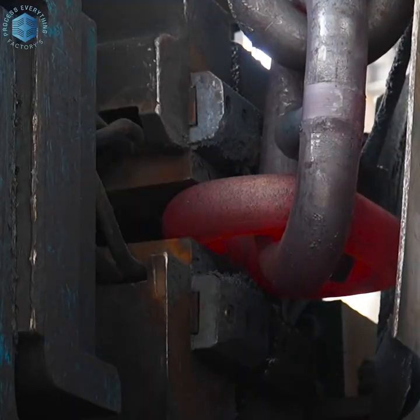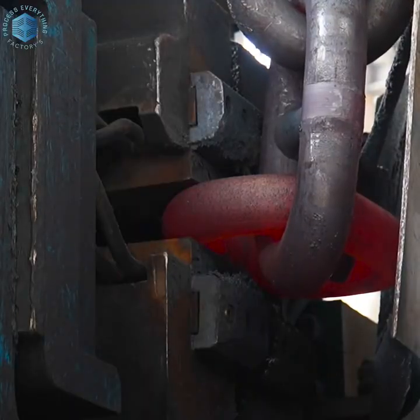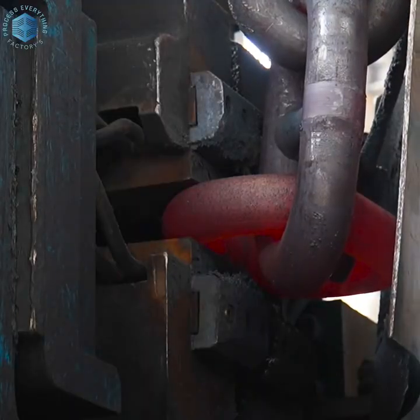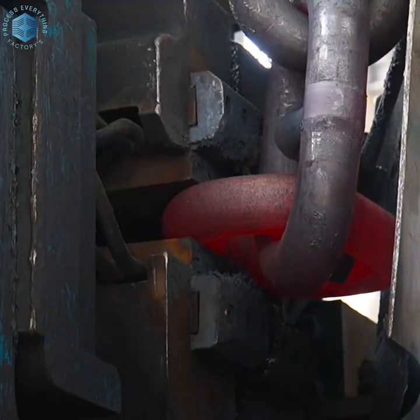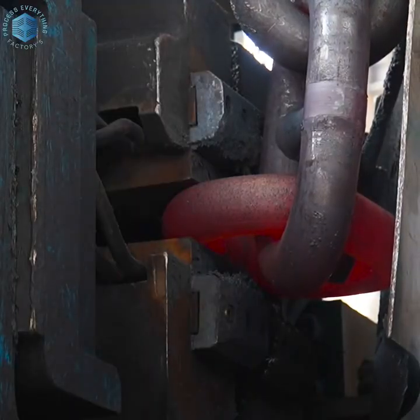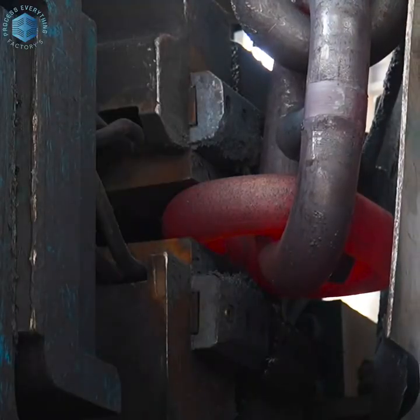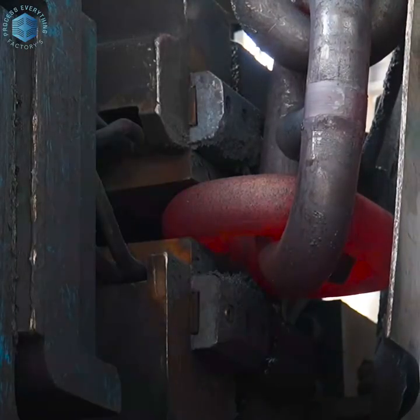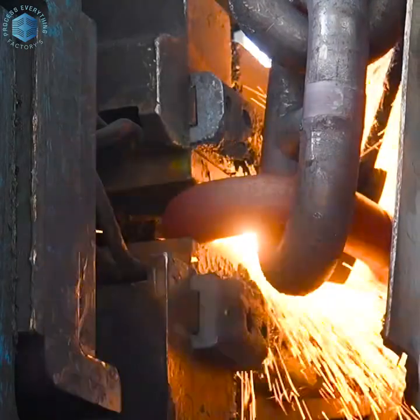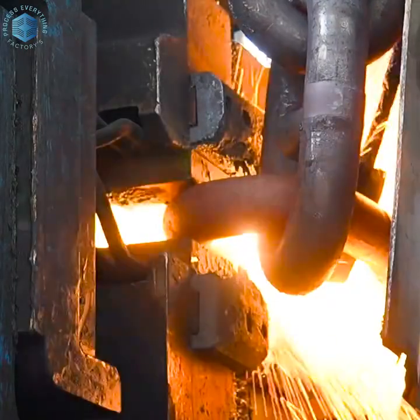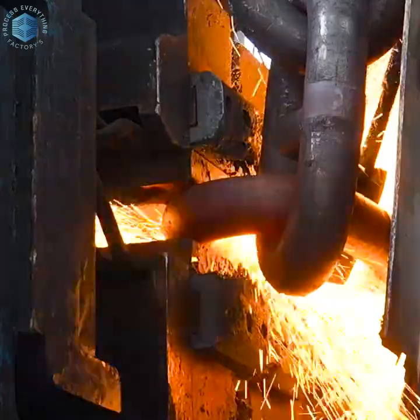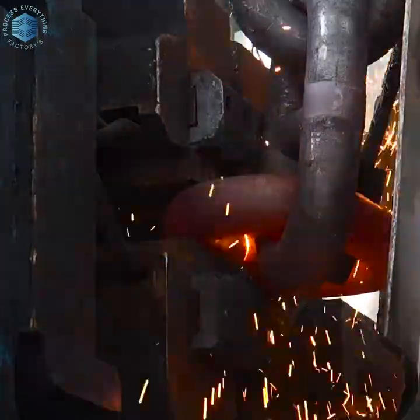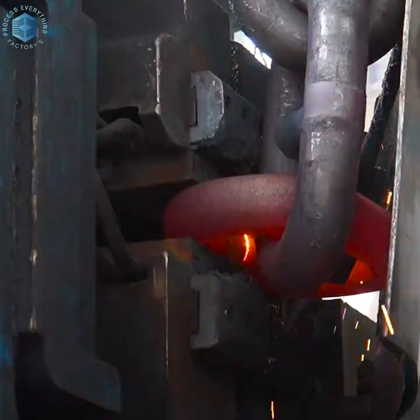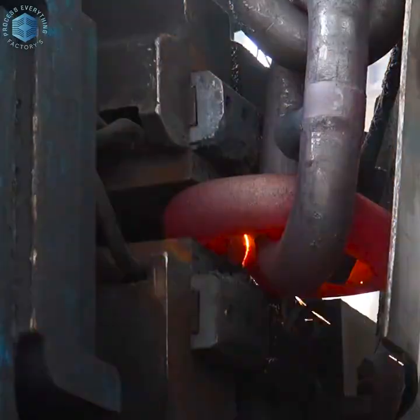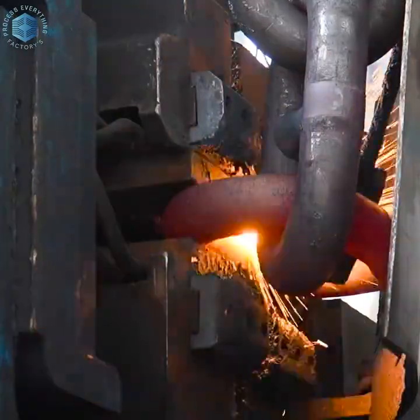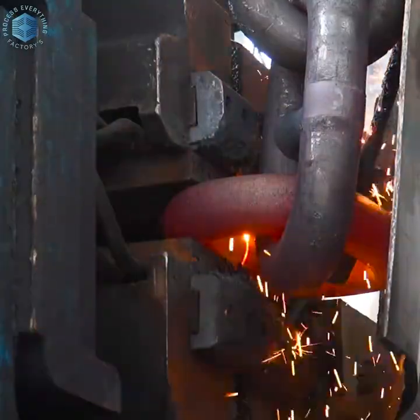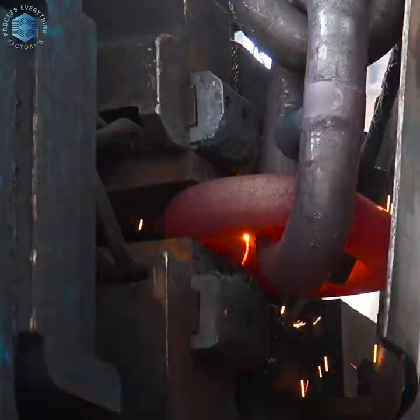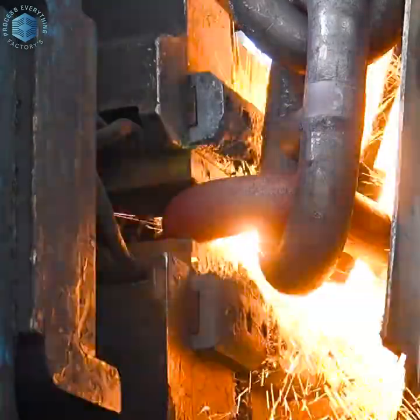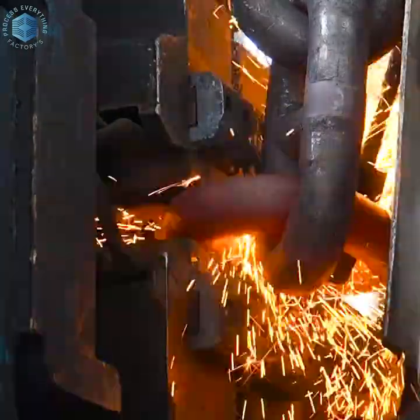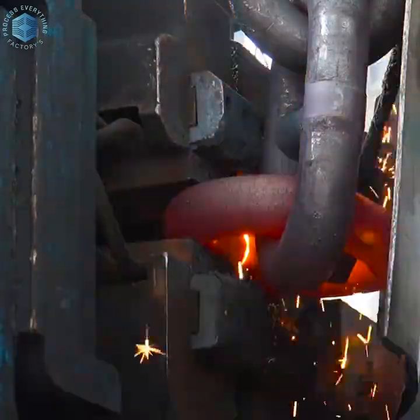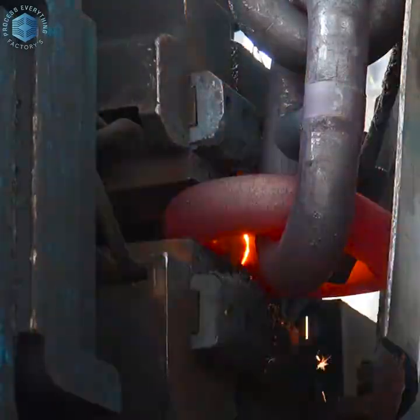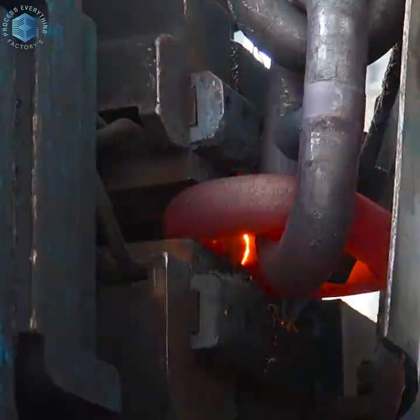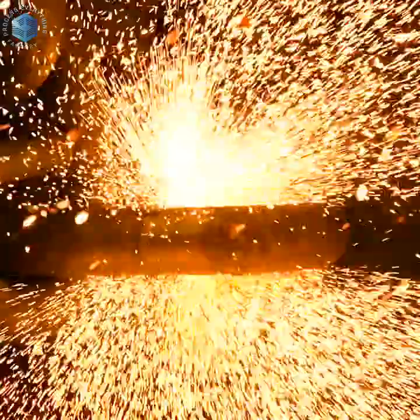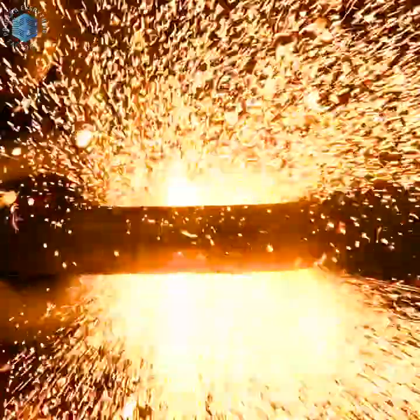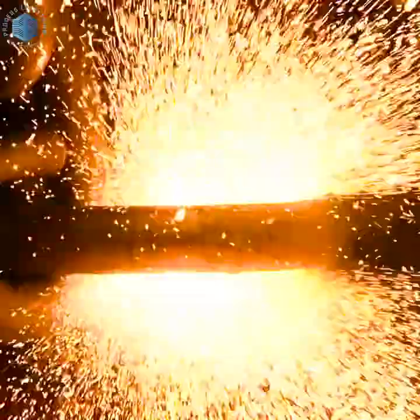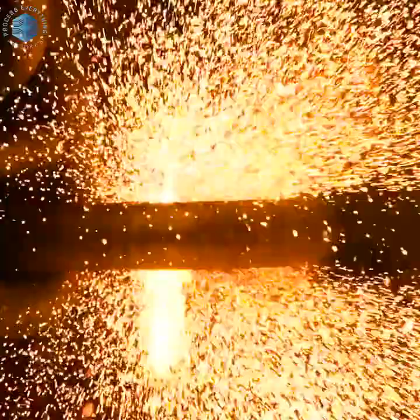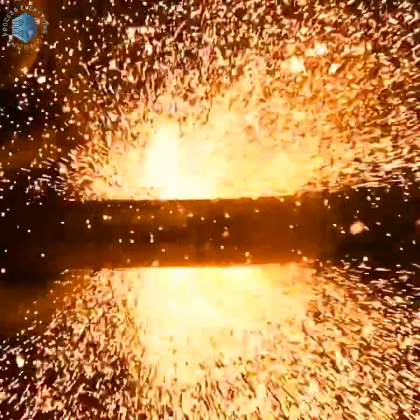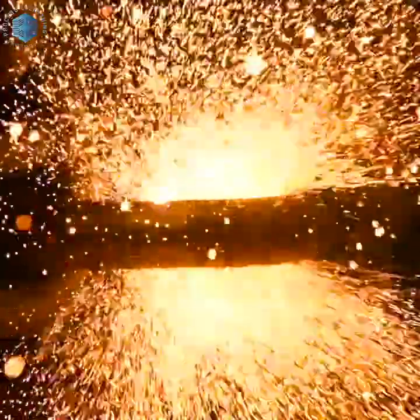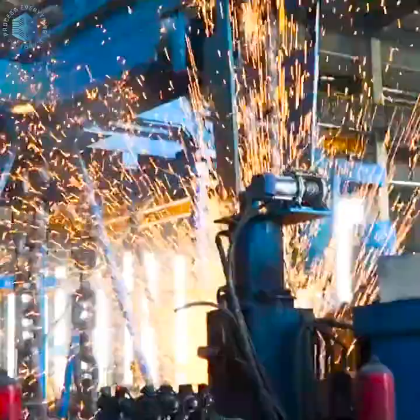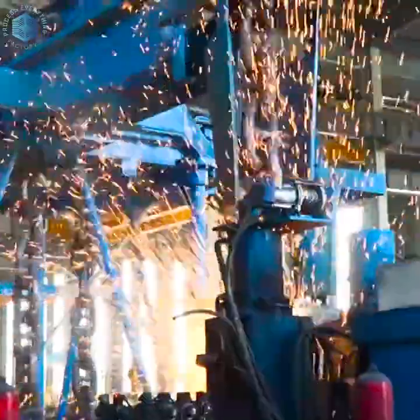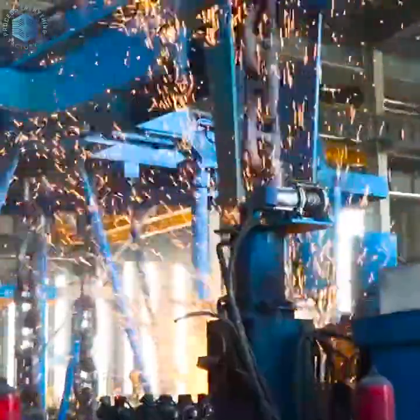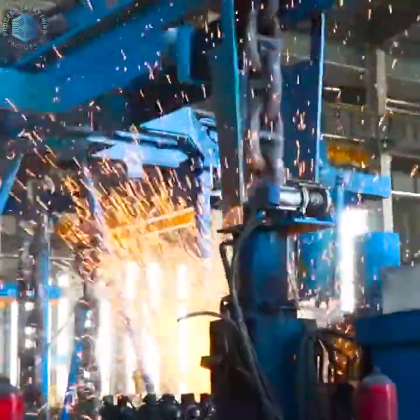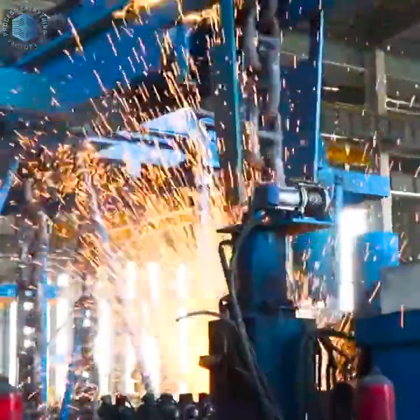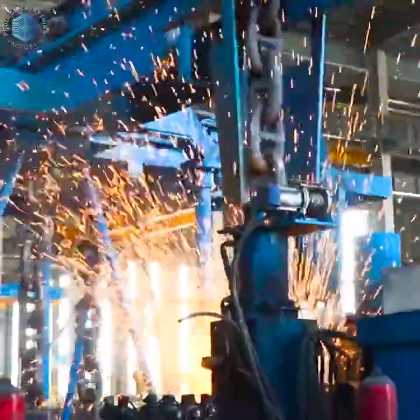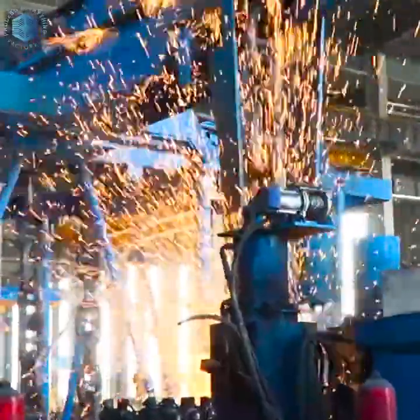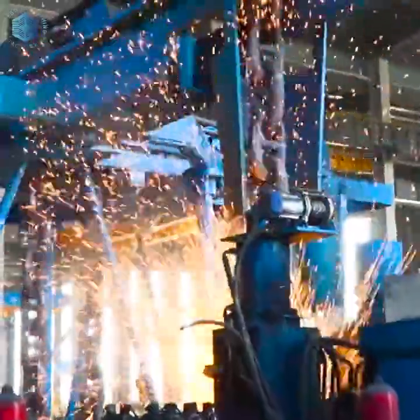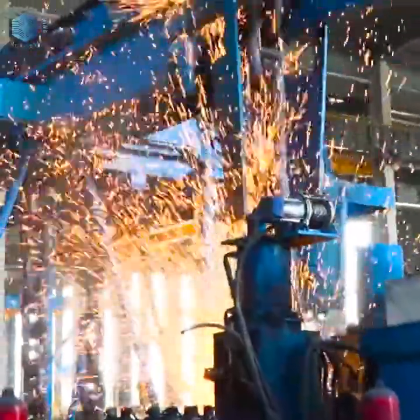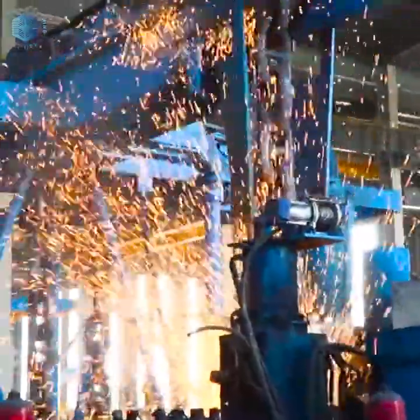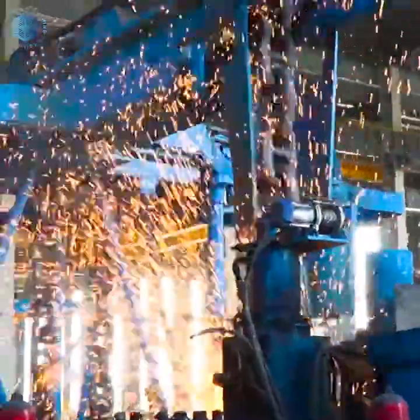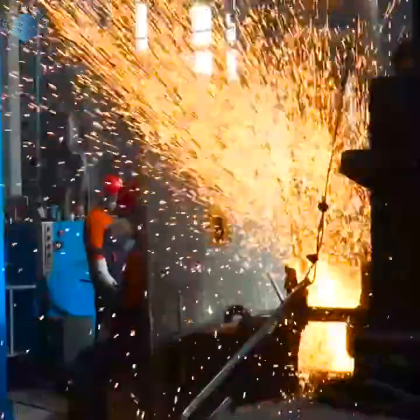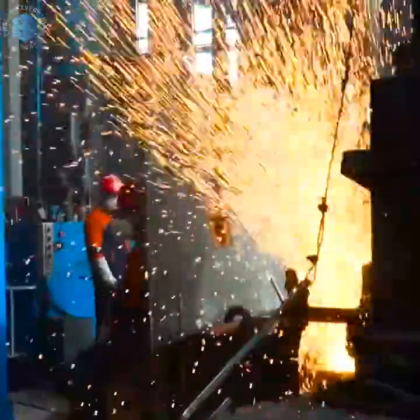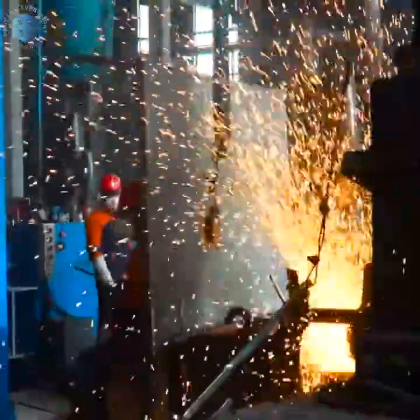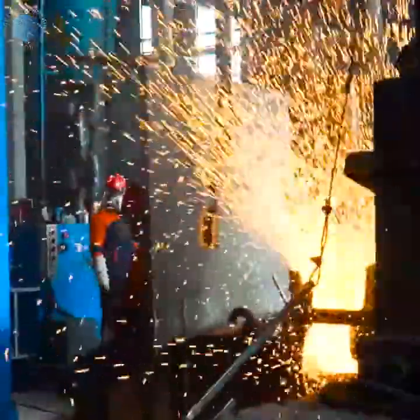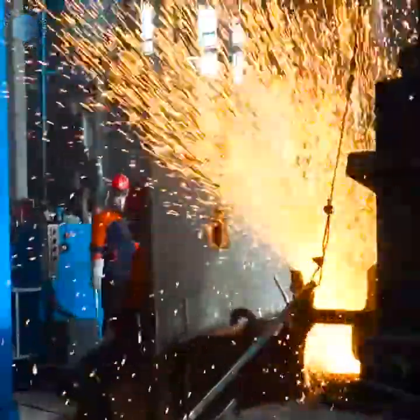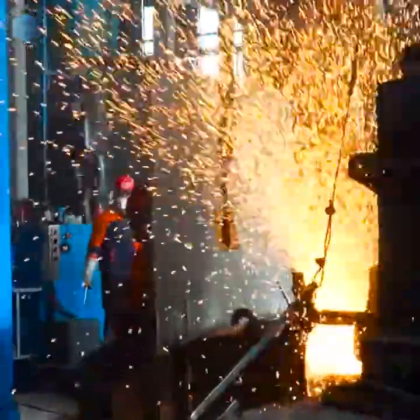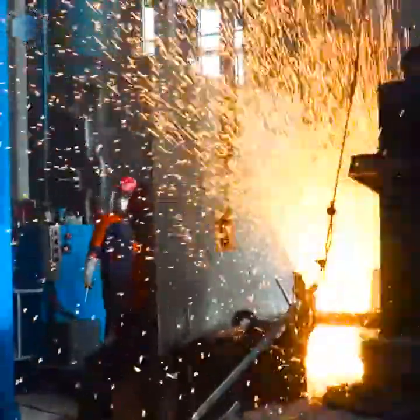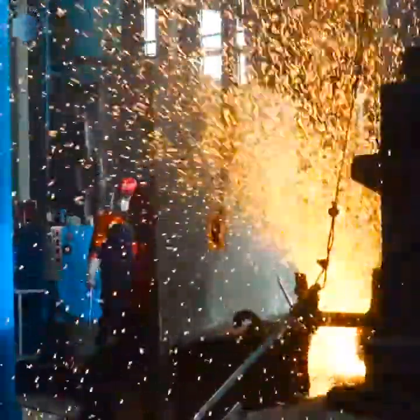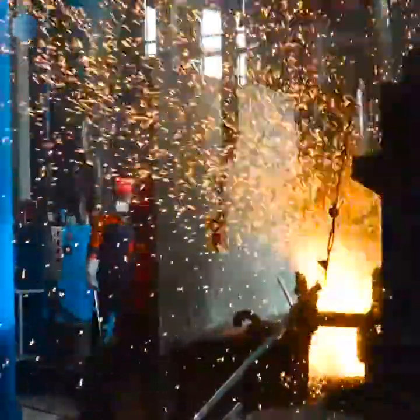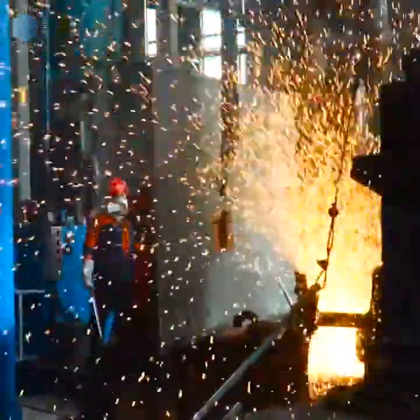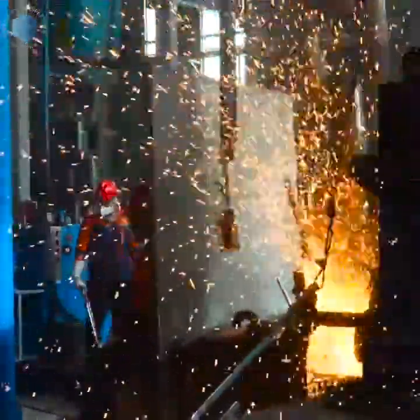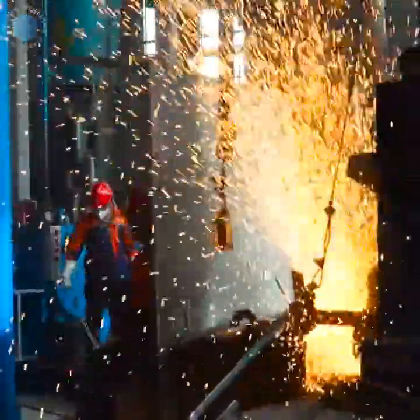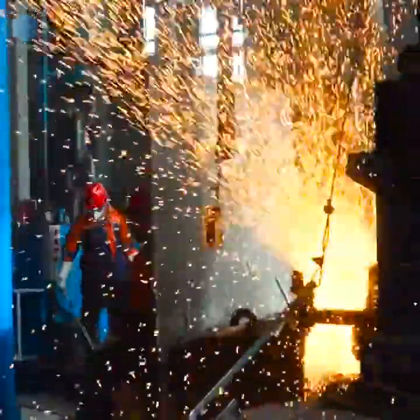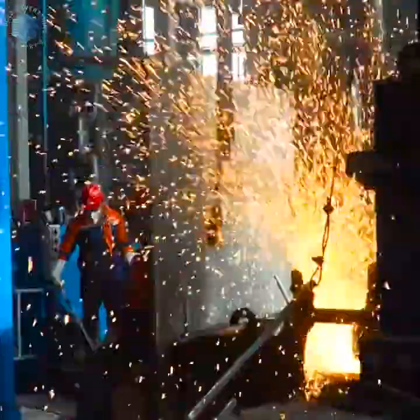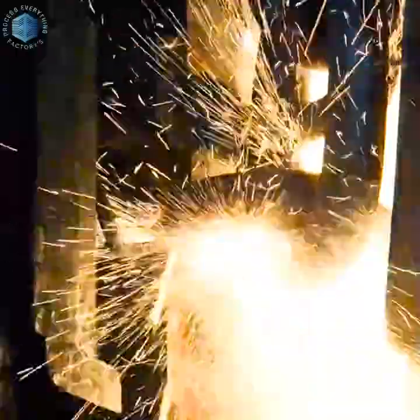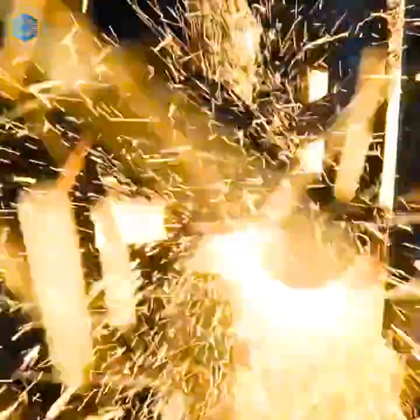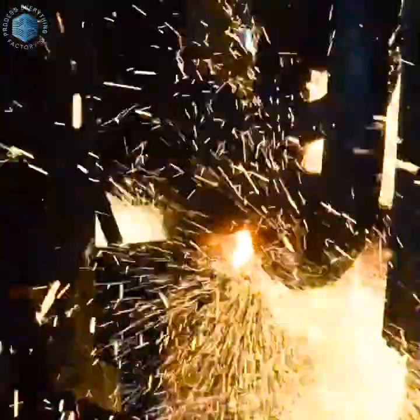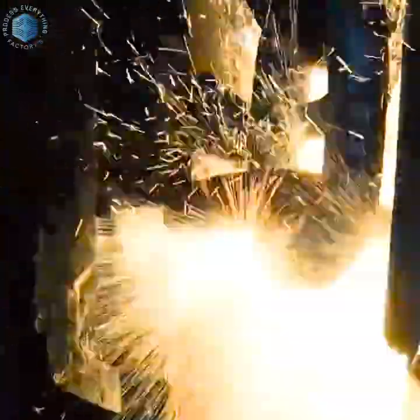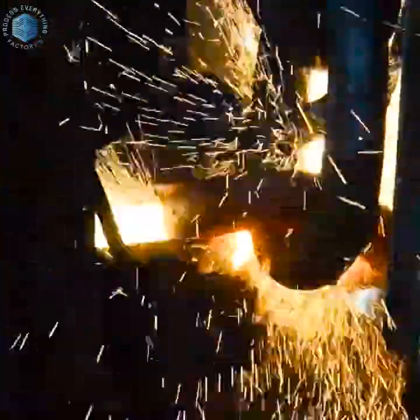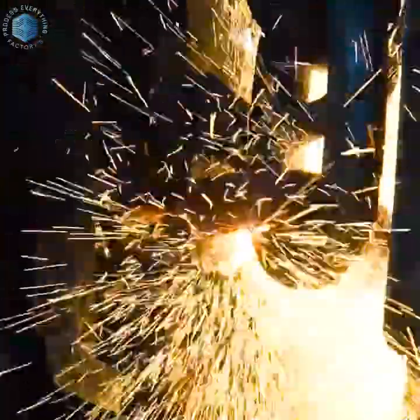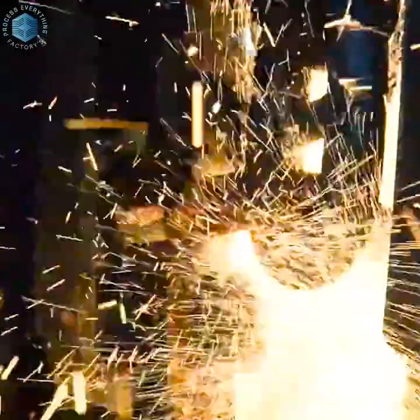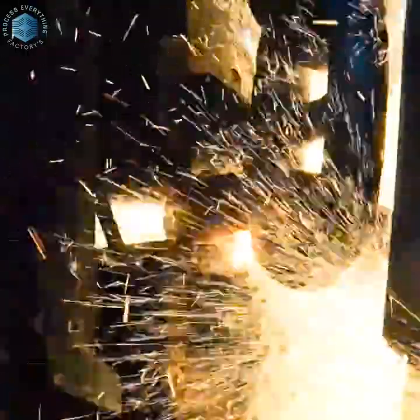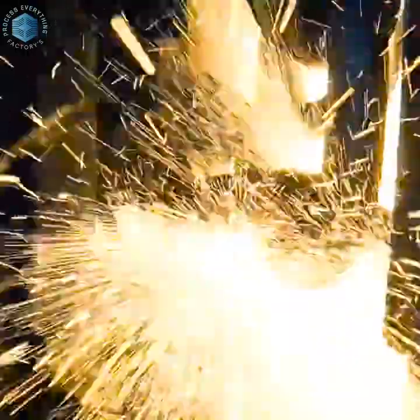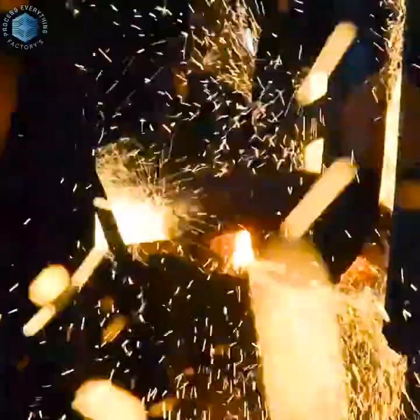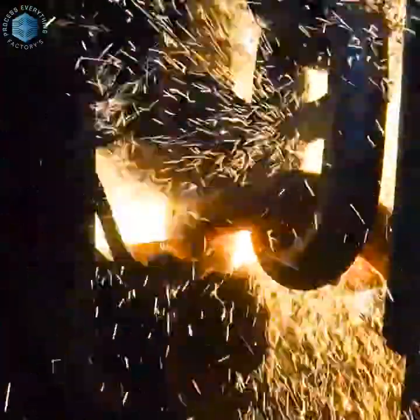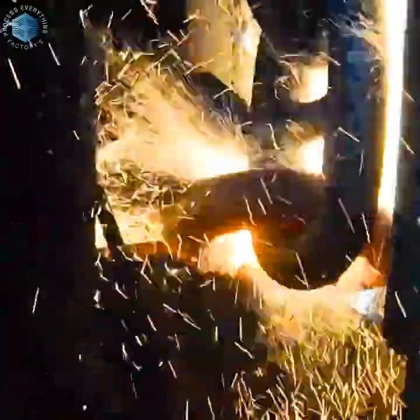Raw materials come as high-tensile round steel bars, usually Q345, 20MN2, or similar alloy steels.